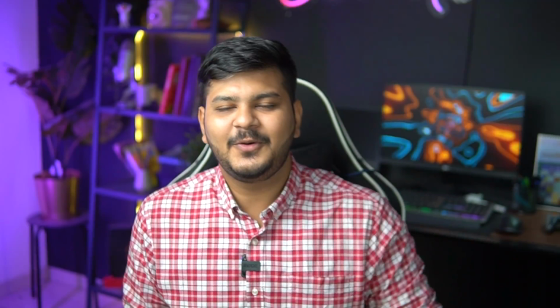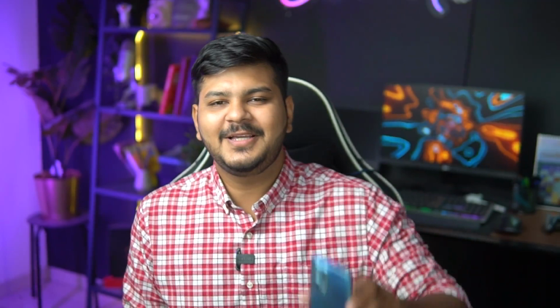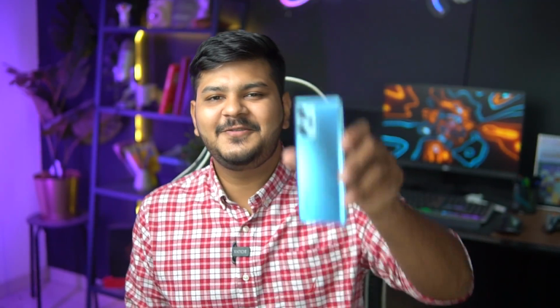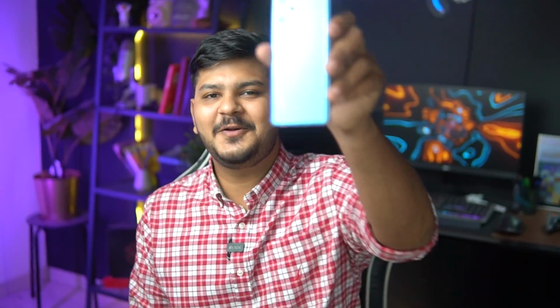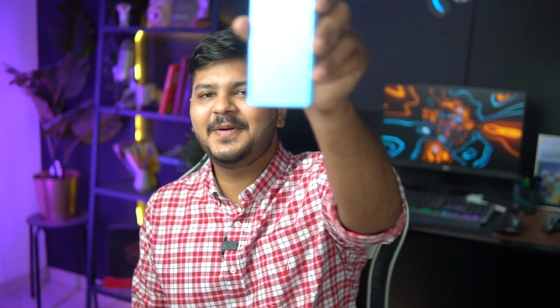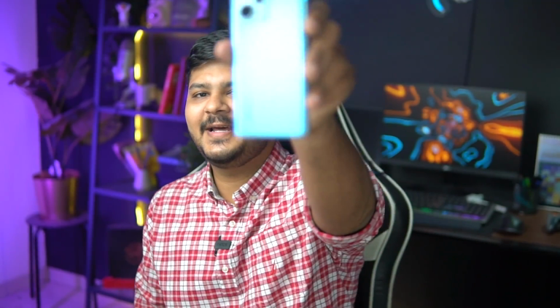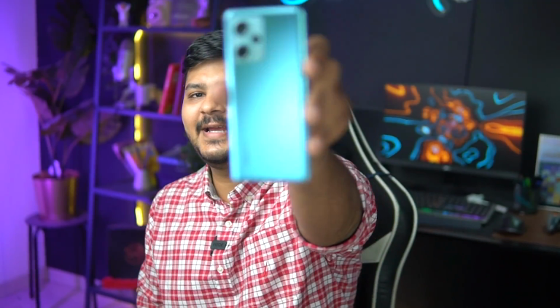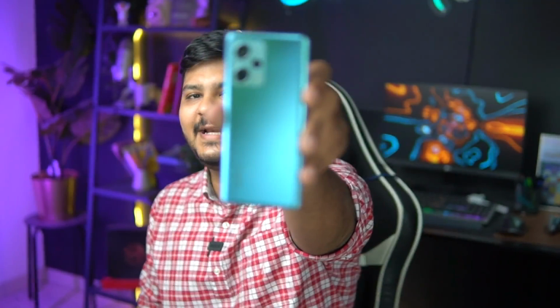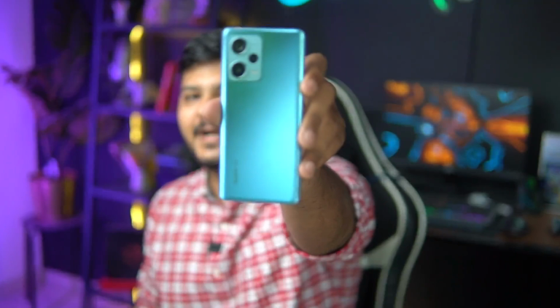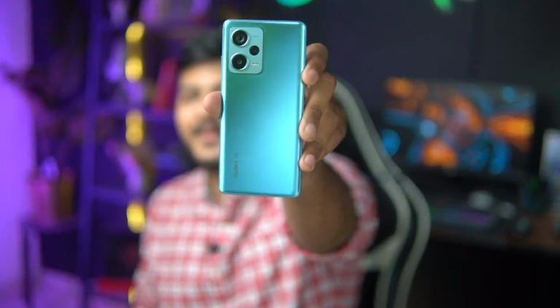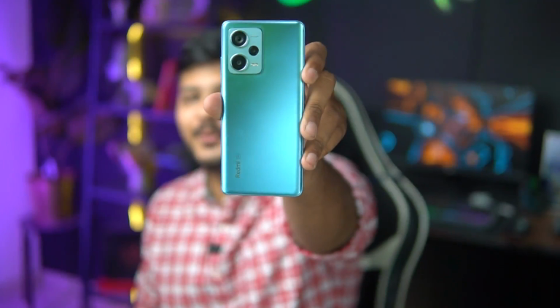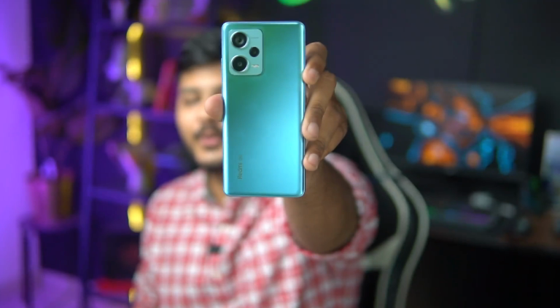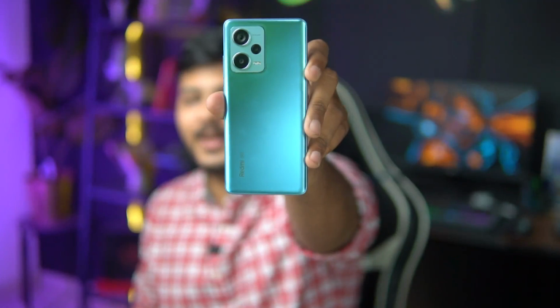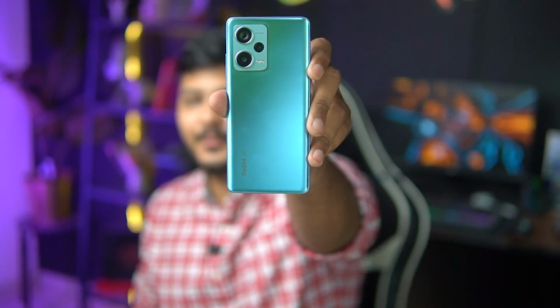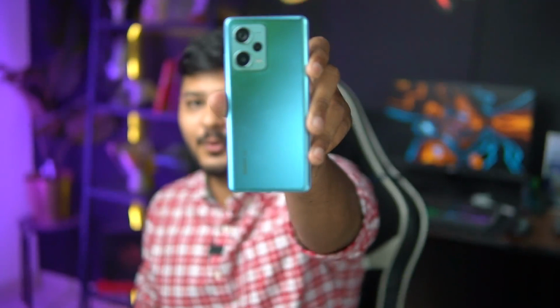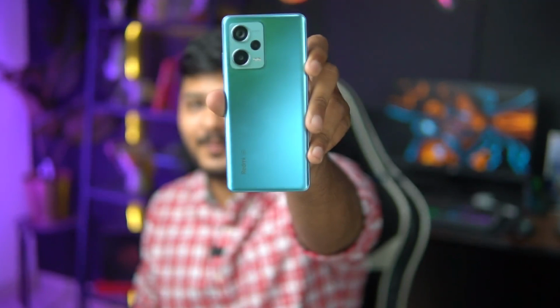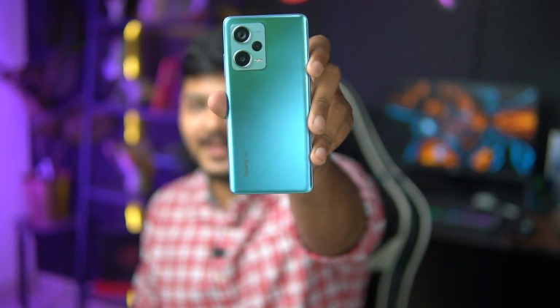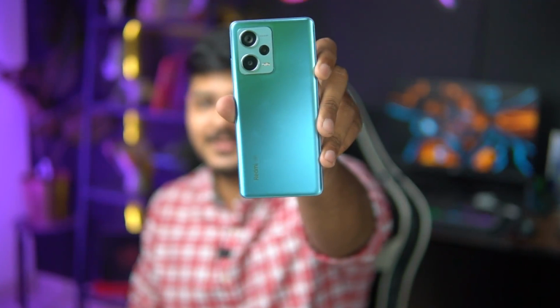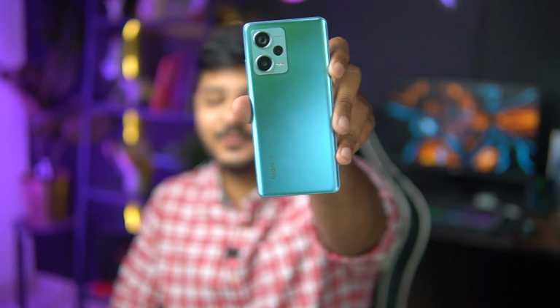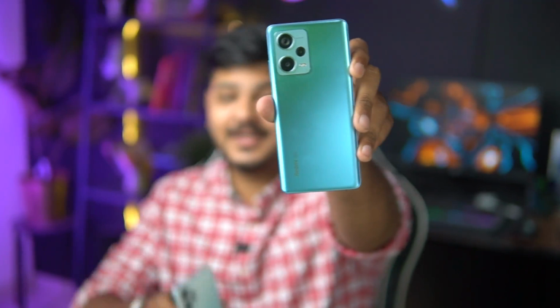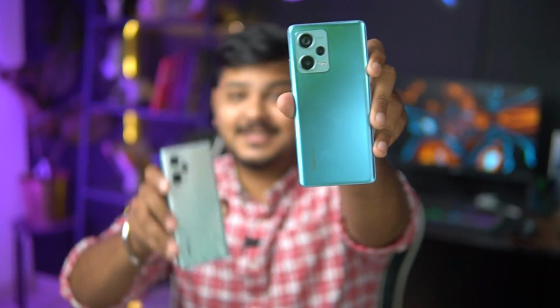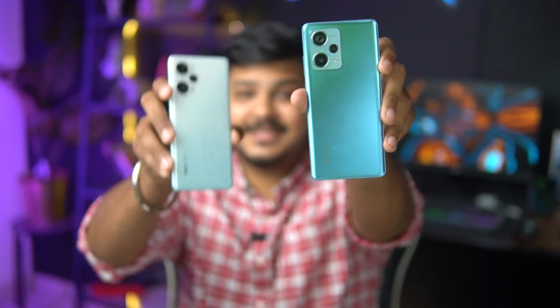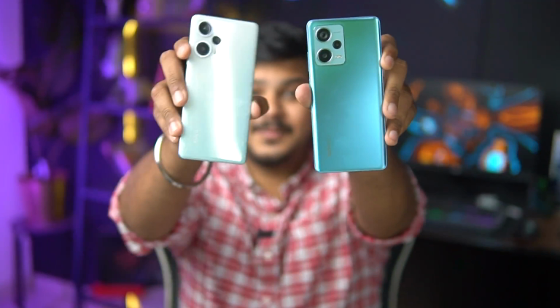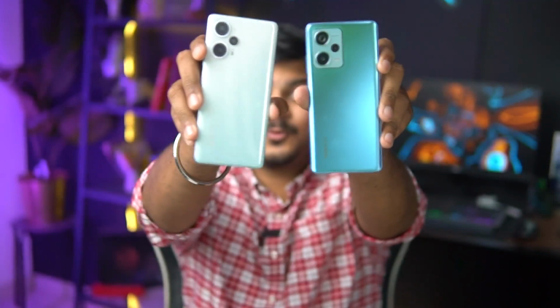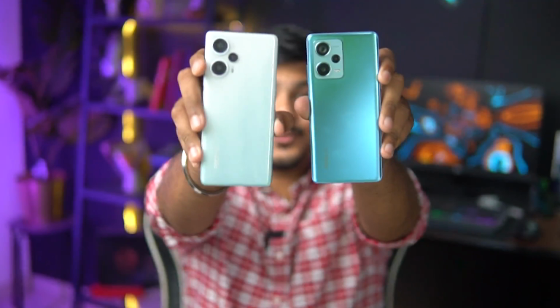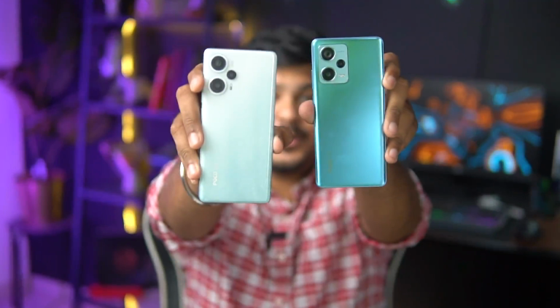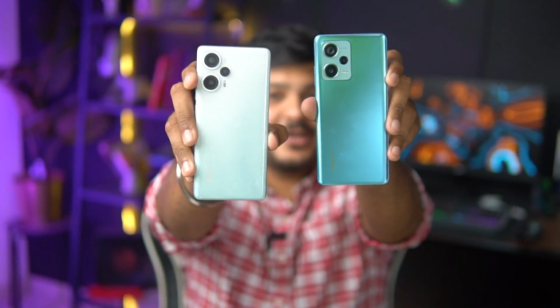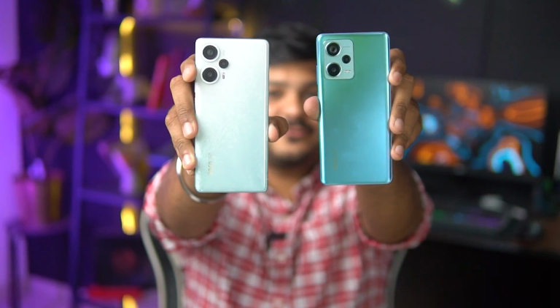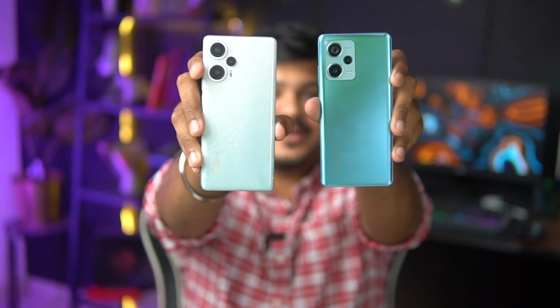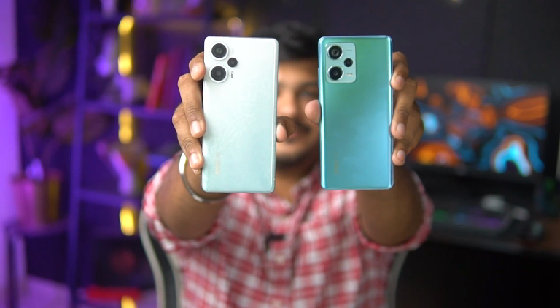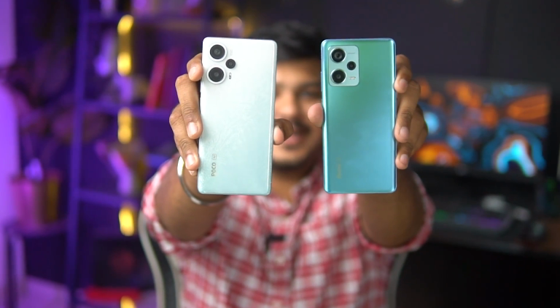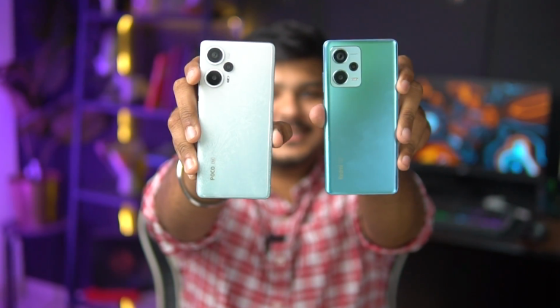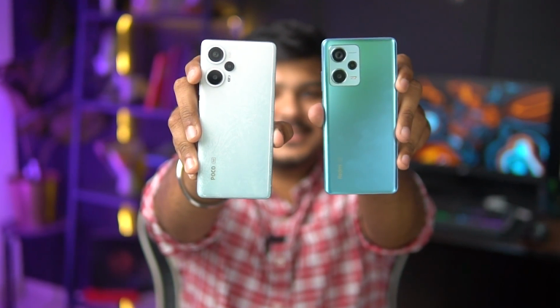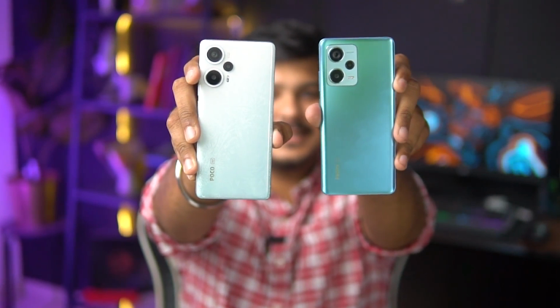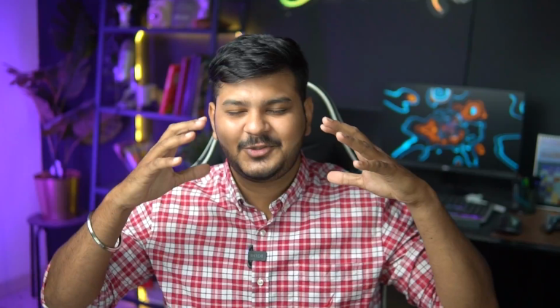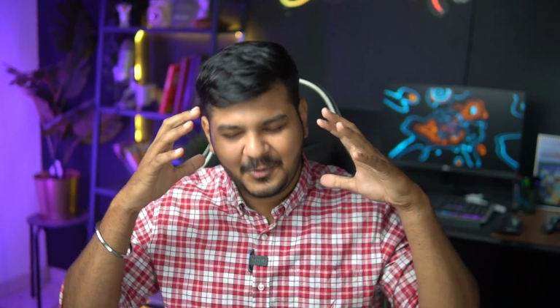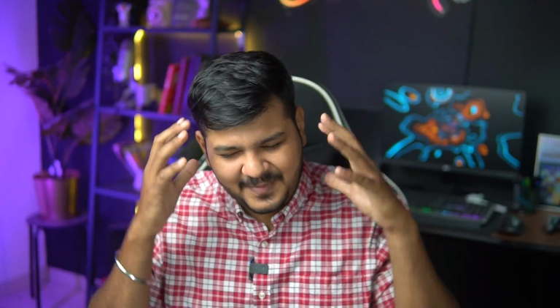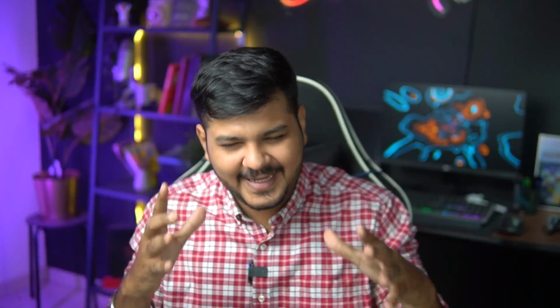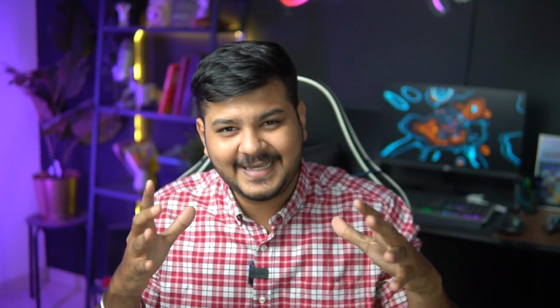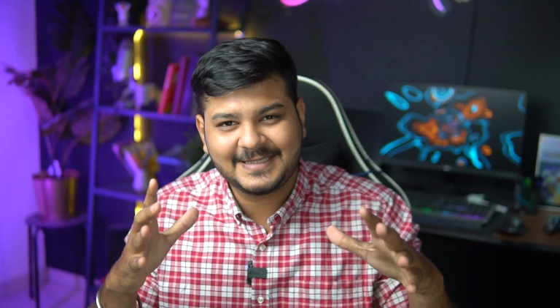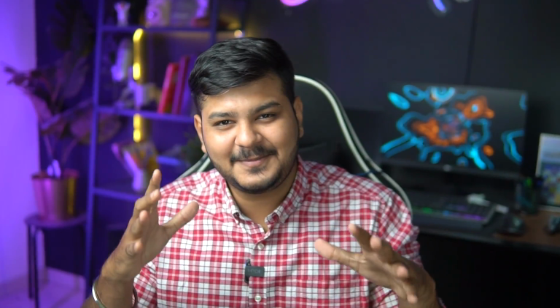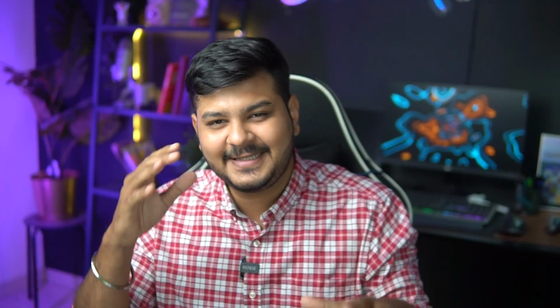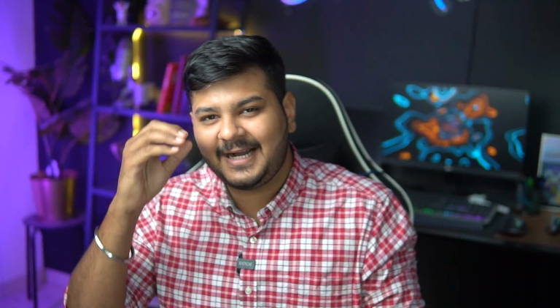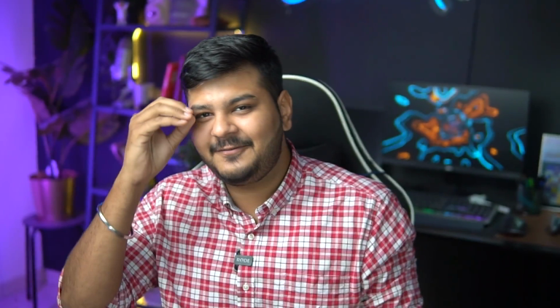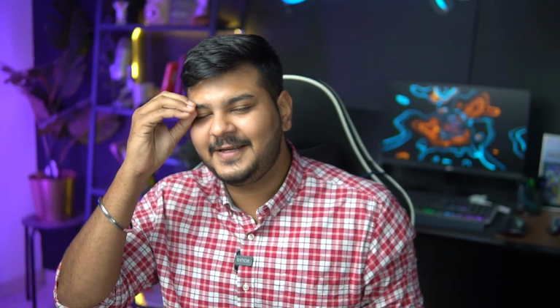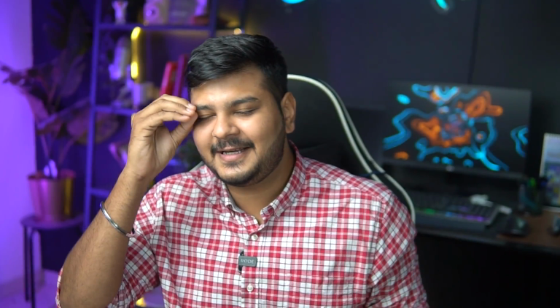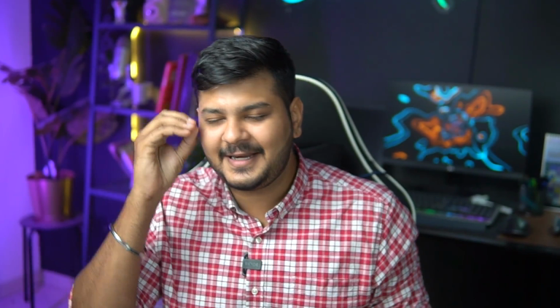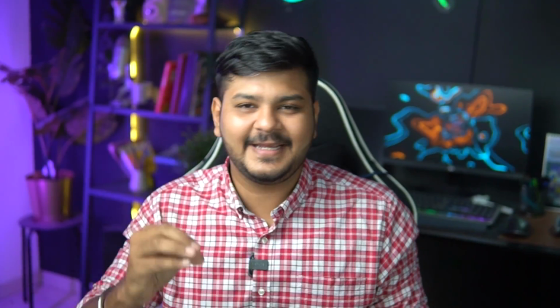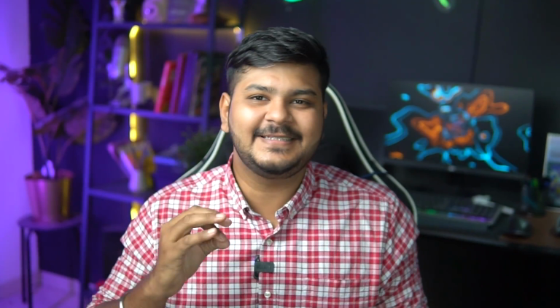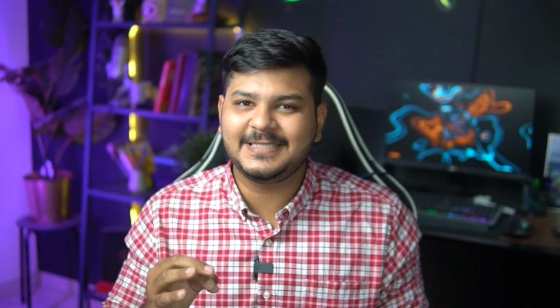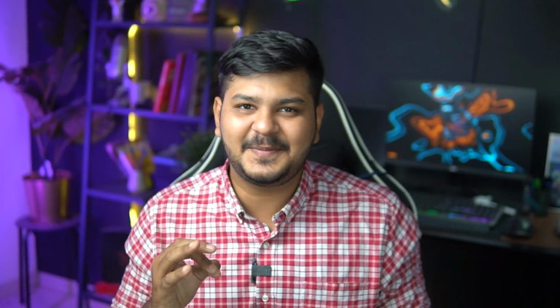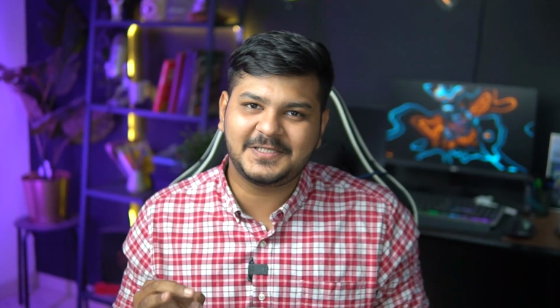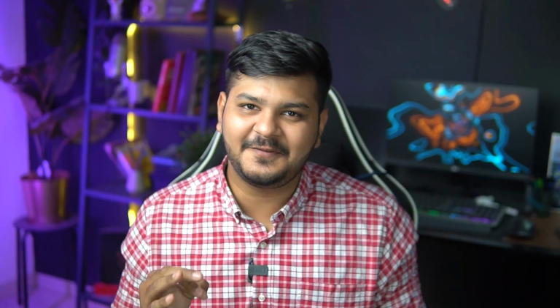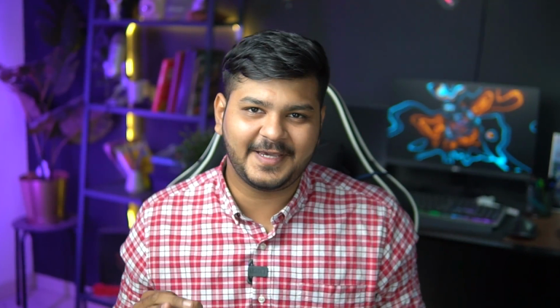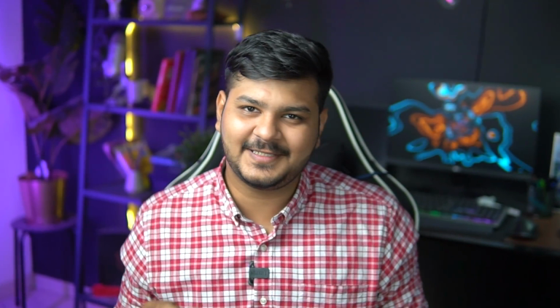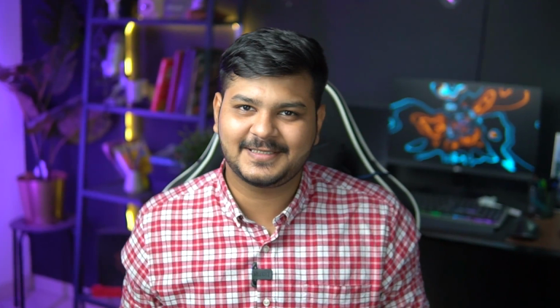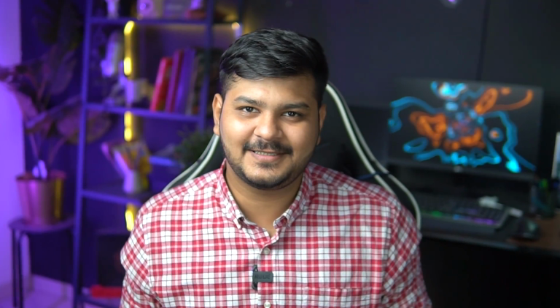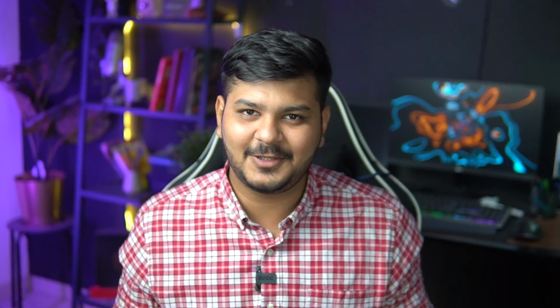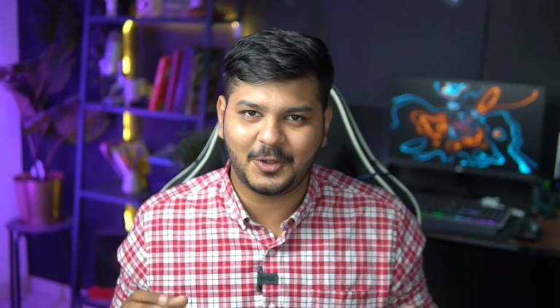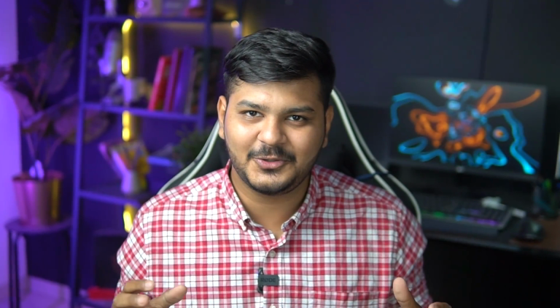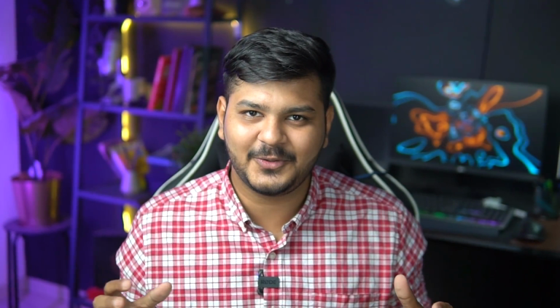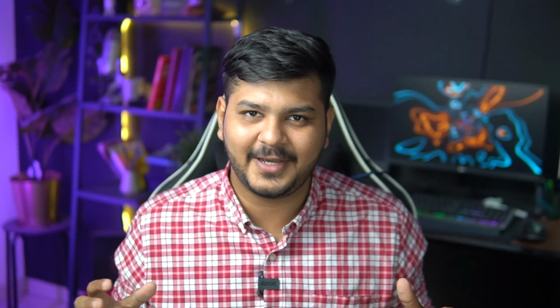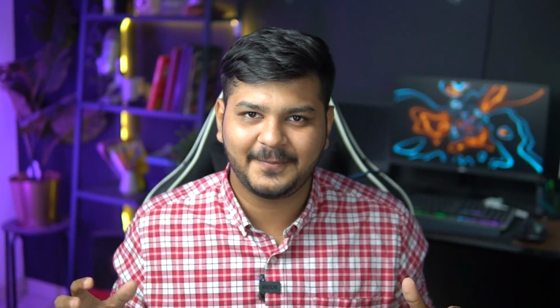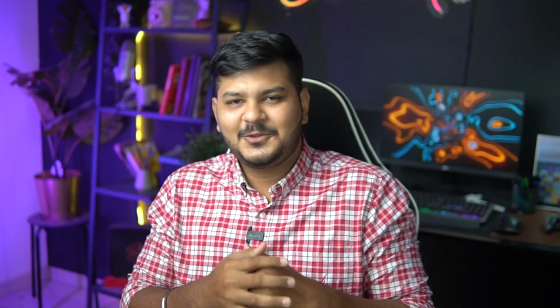In this video, we will do a comparison of the Redmi Note 12 Pro Plus vs. the Poco F5 5G, which has launched with a lot of crazy specifications.